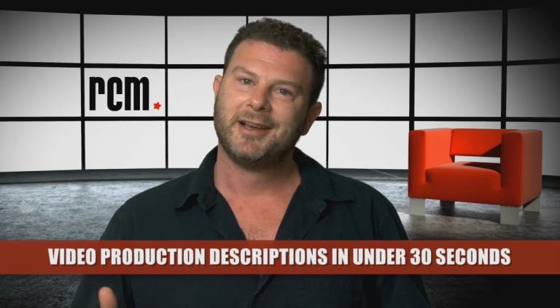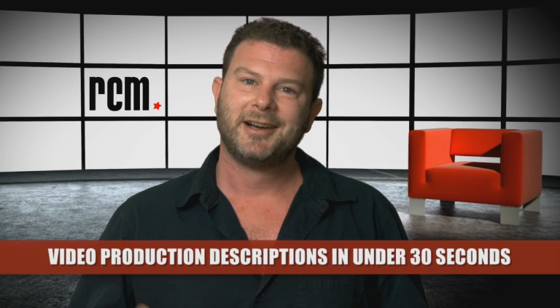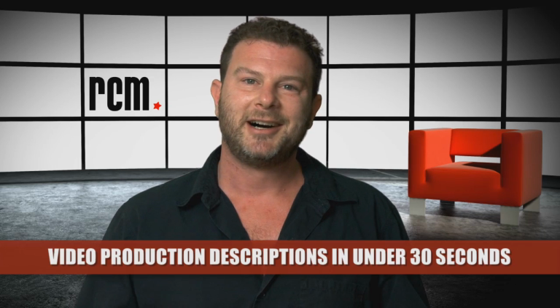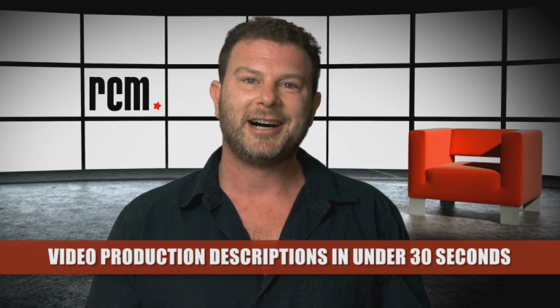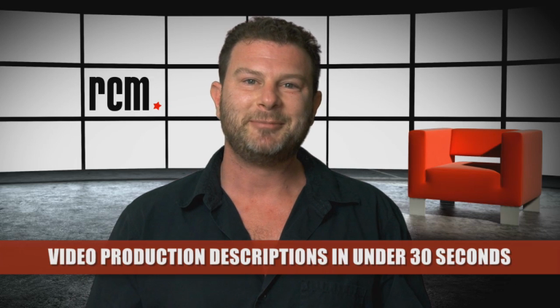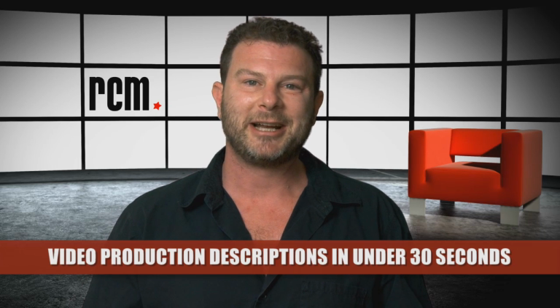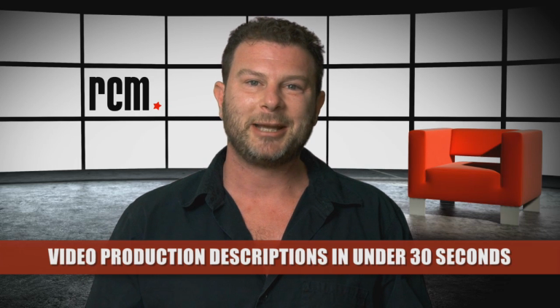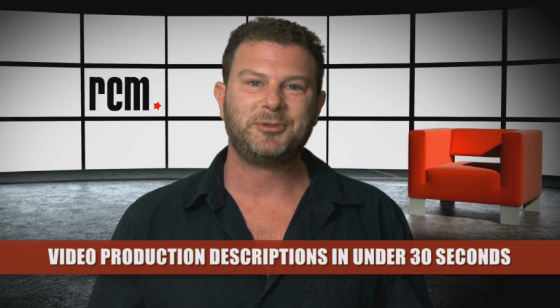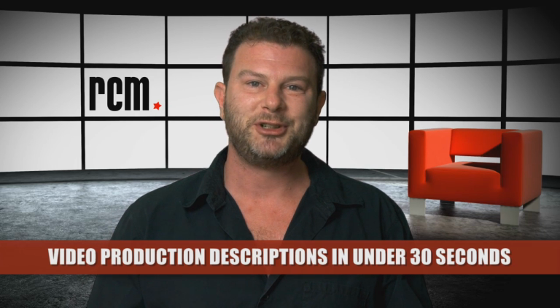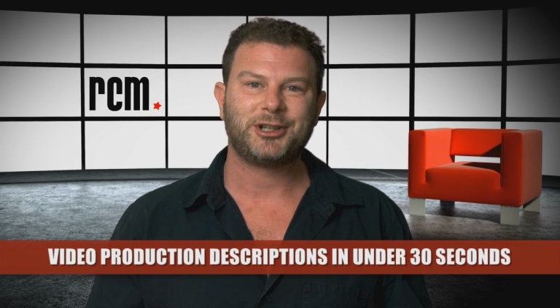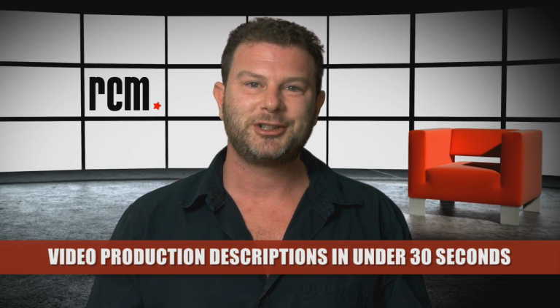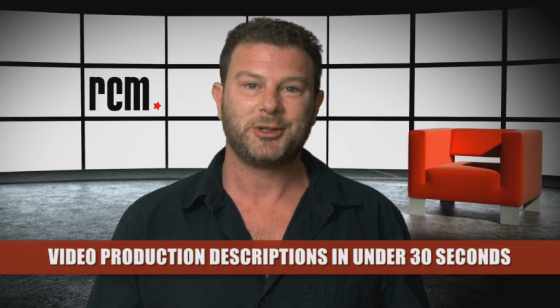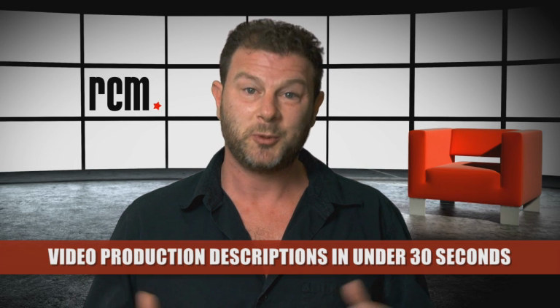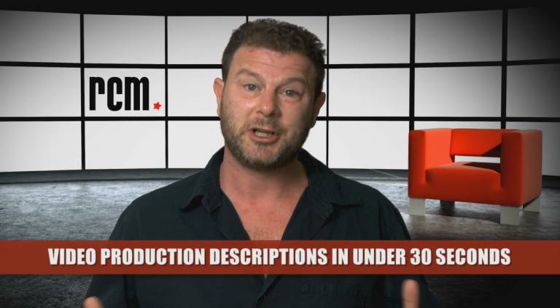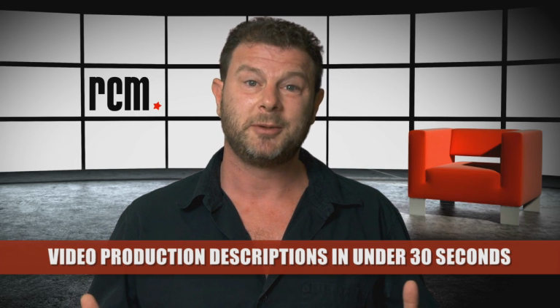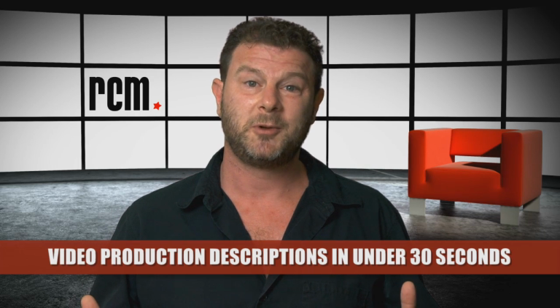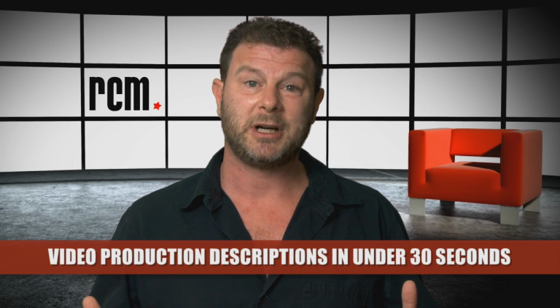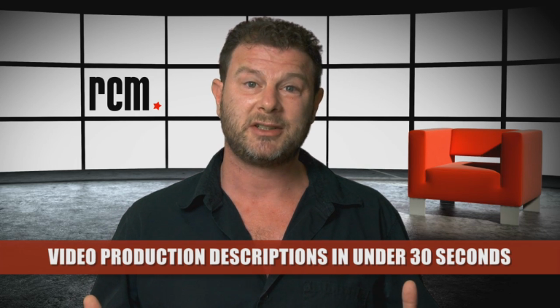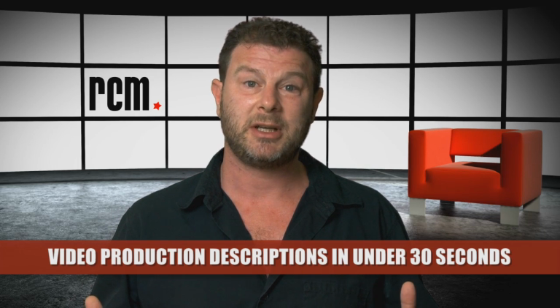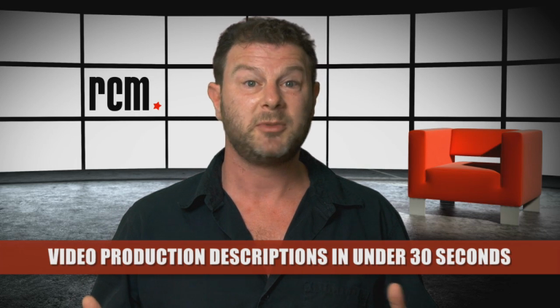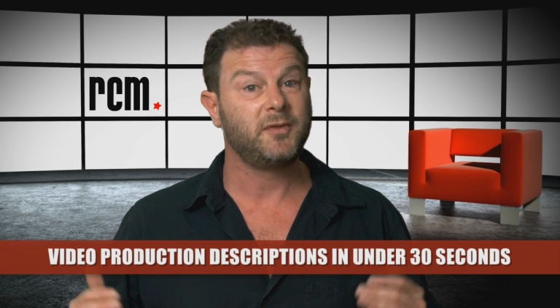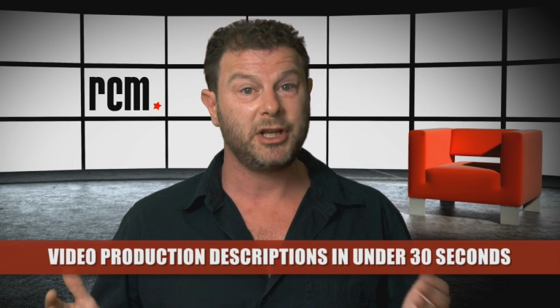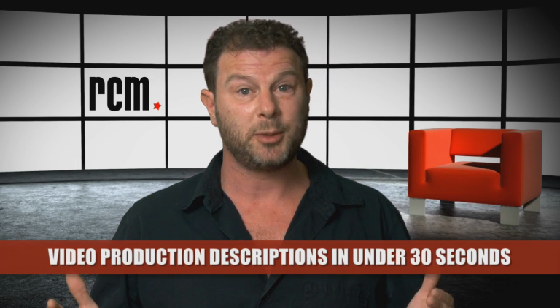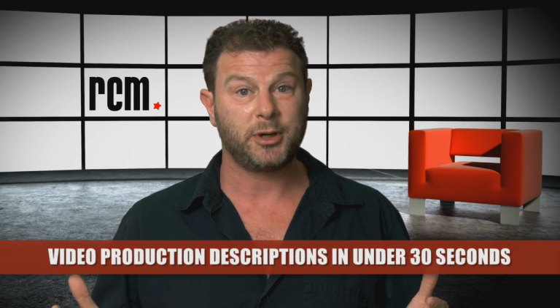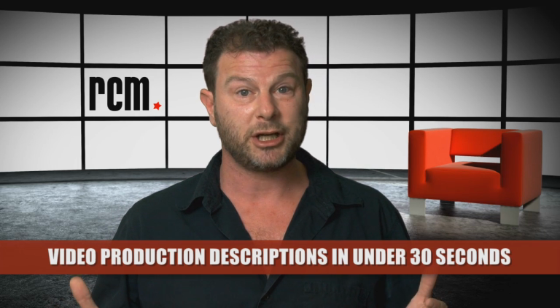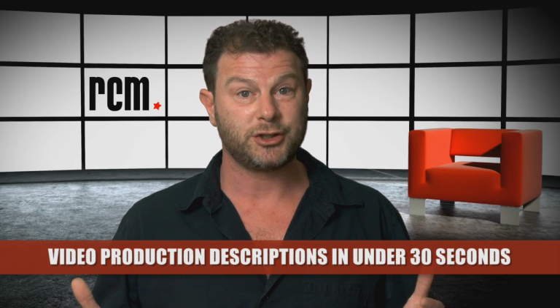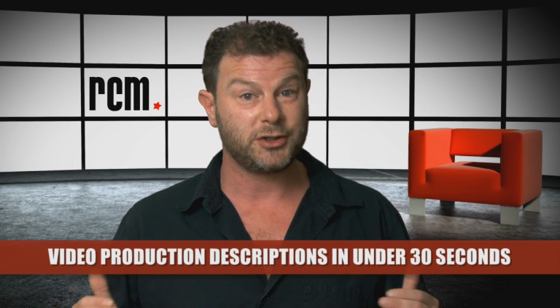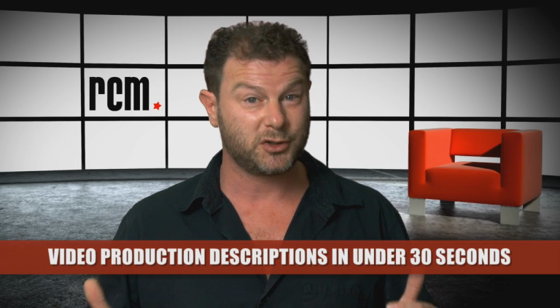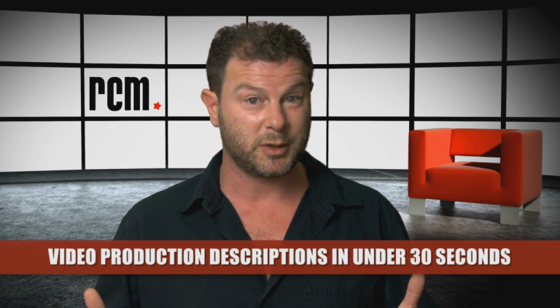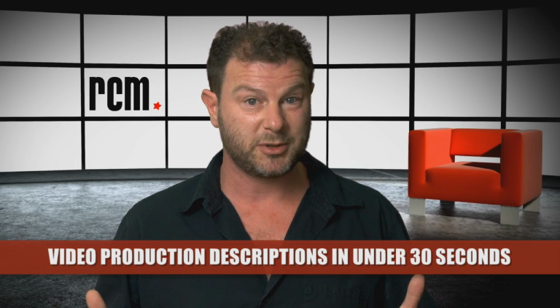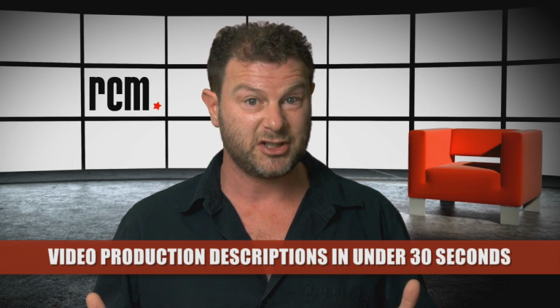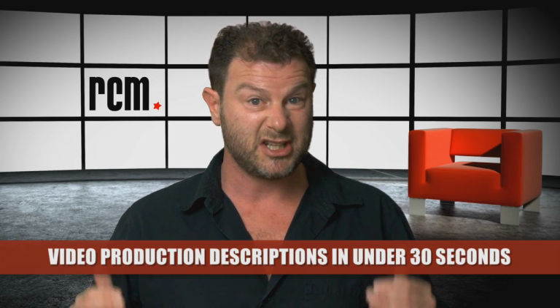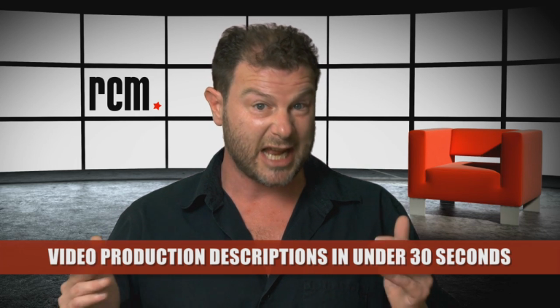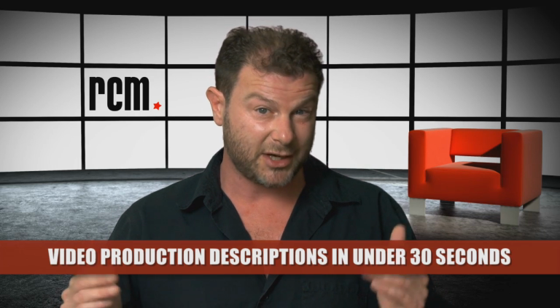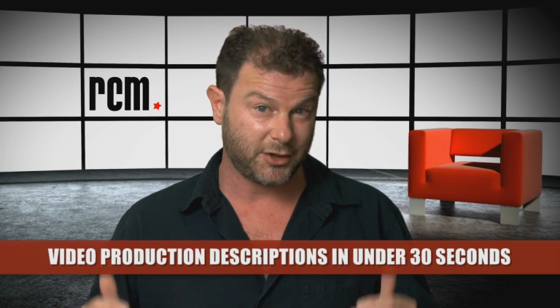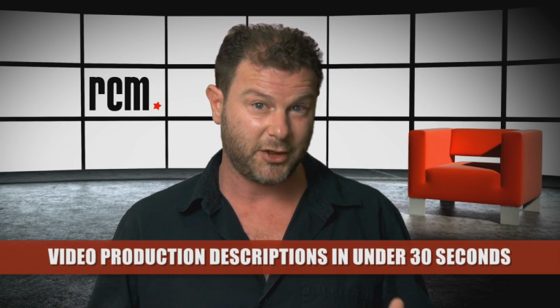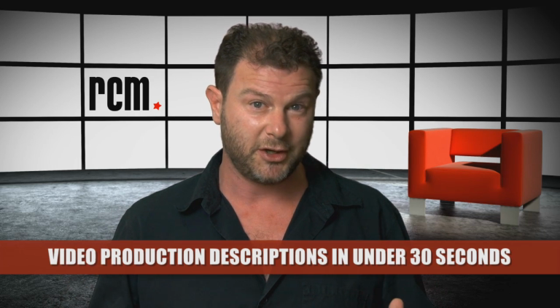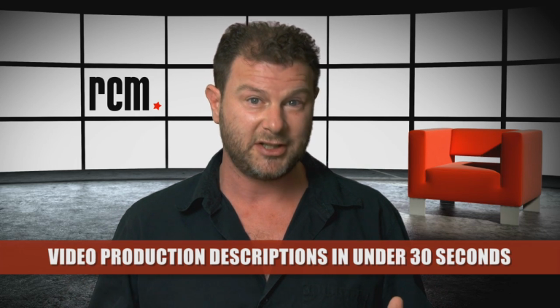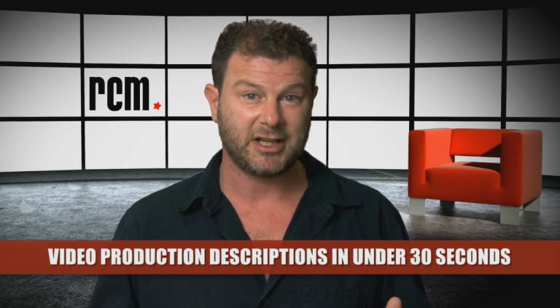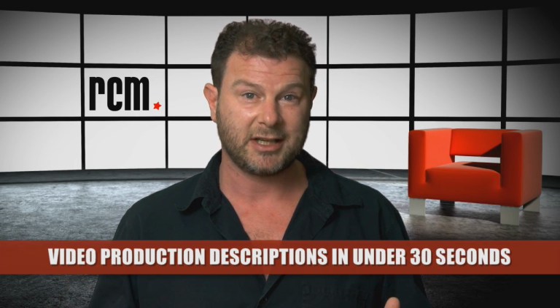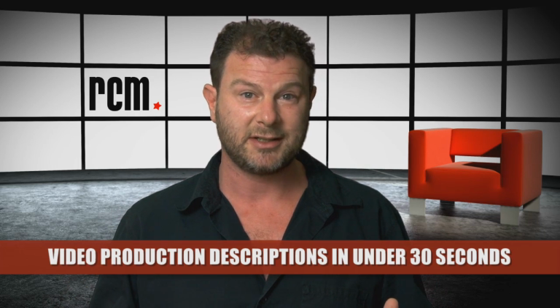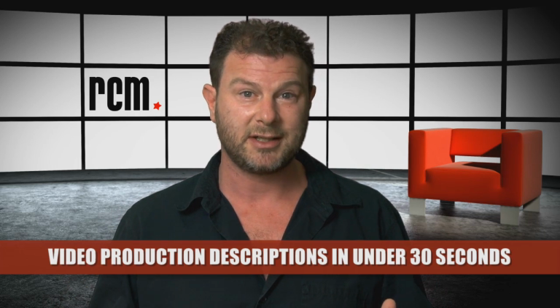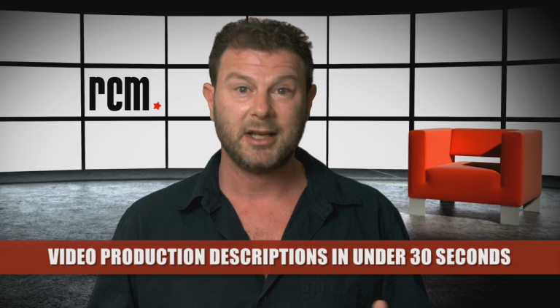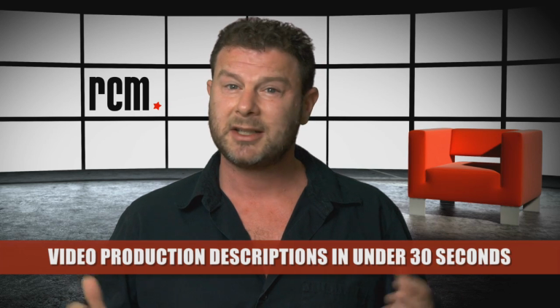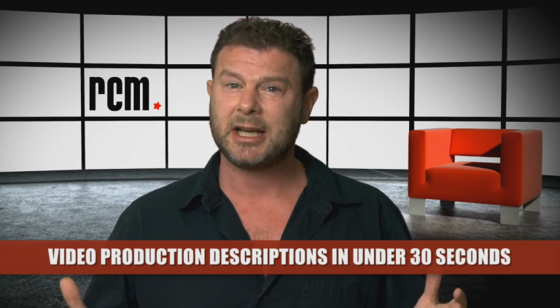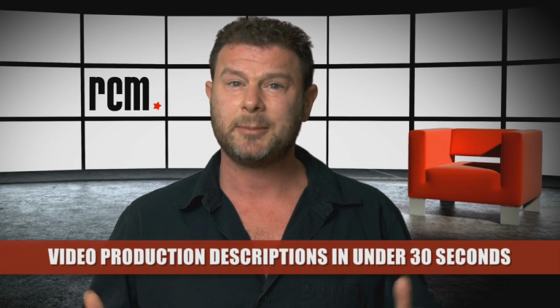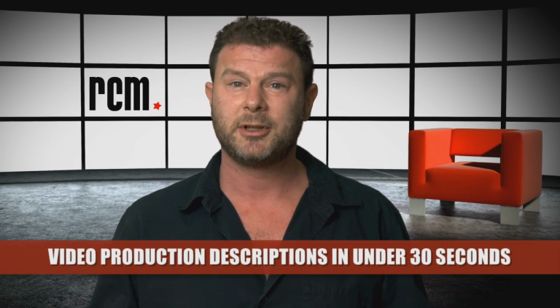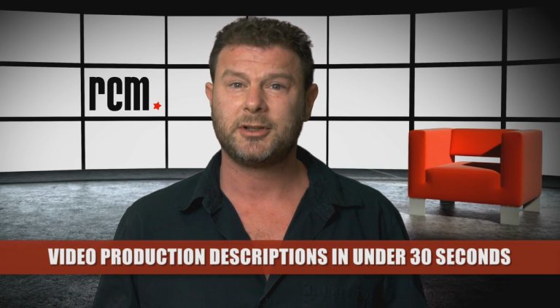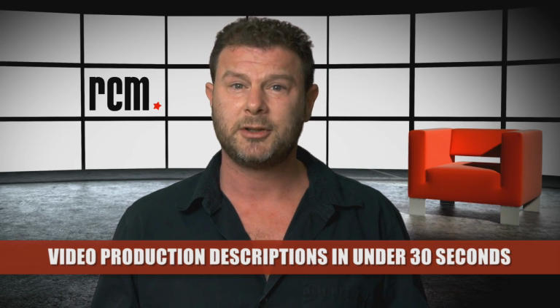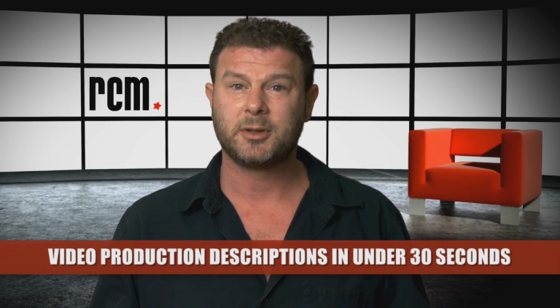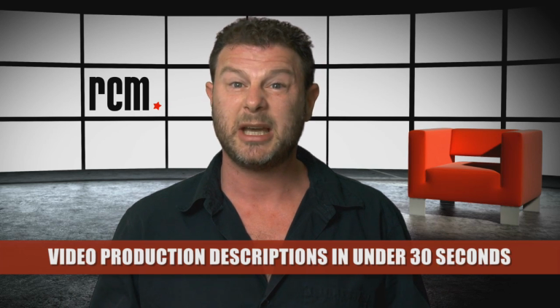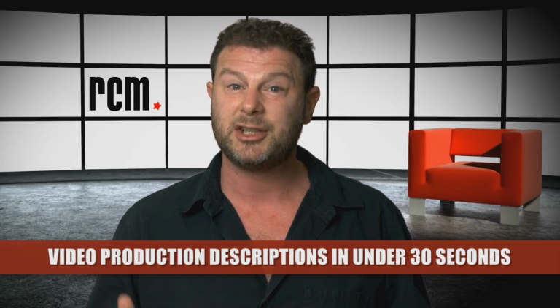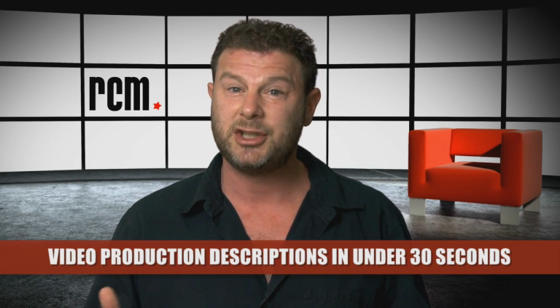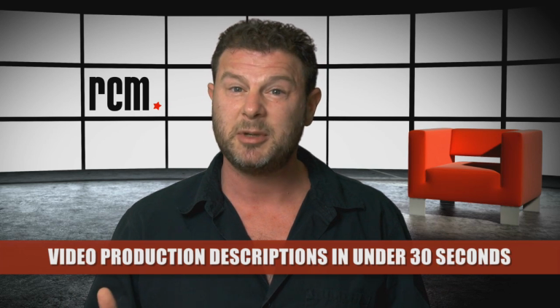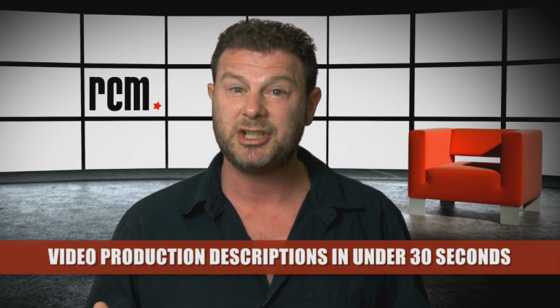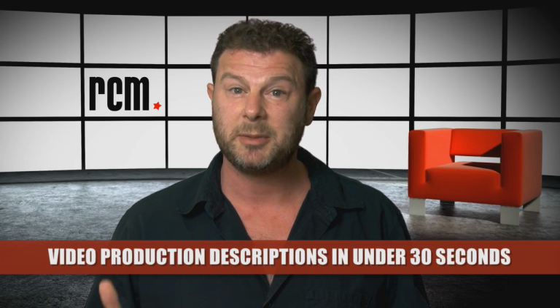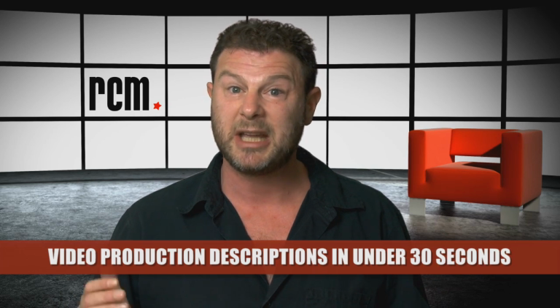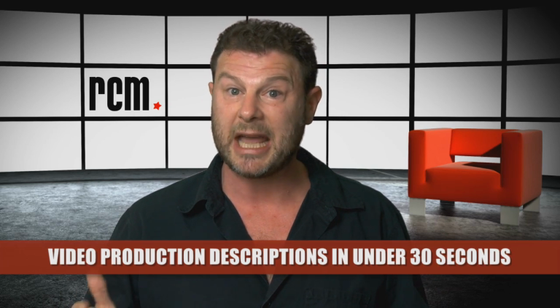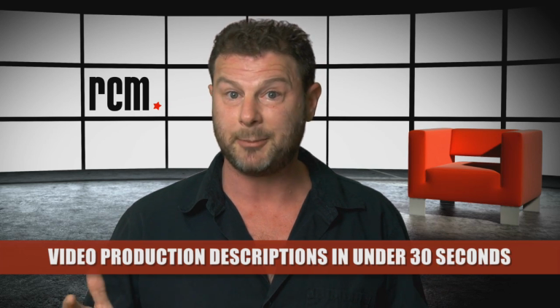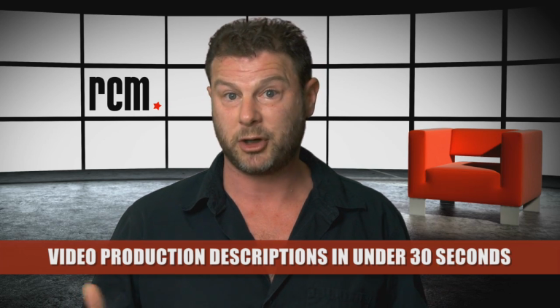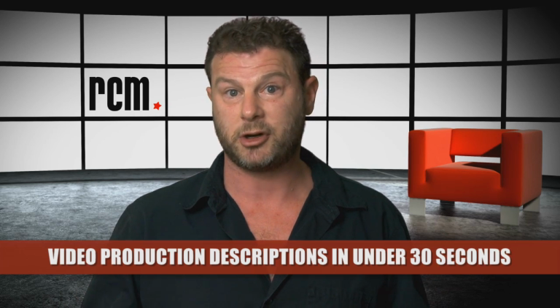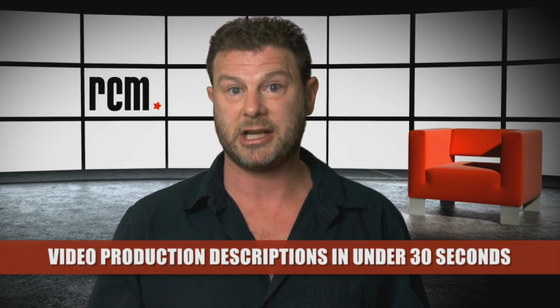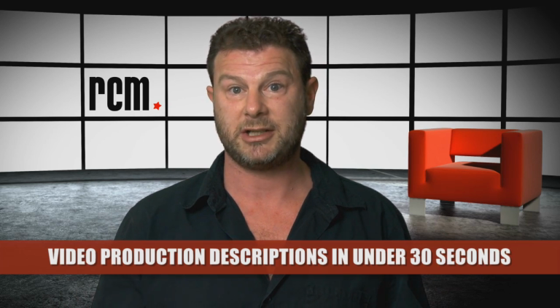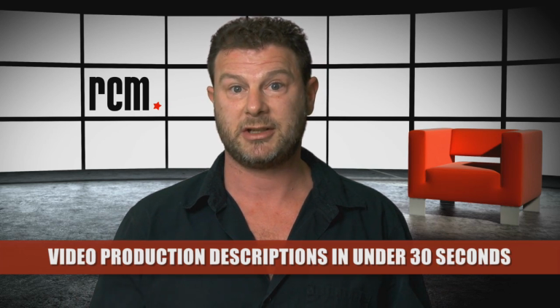Hi, my name's Josh and welcome to RCM's video production descriptions in under 30 seconds. Today I'm going to talk about Jimmy Jib camera cranes.